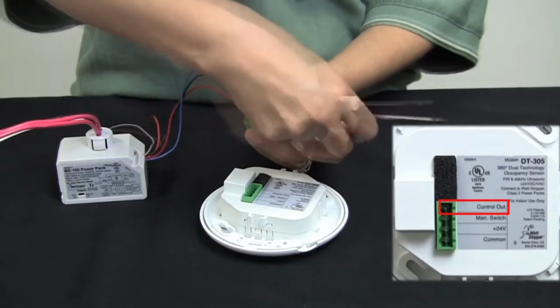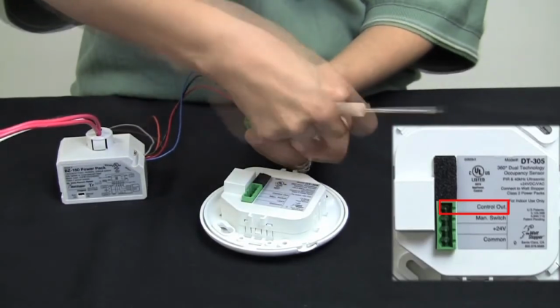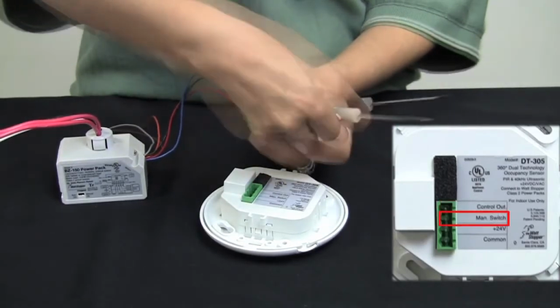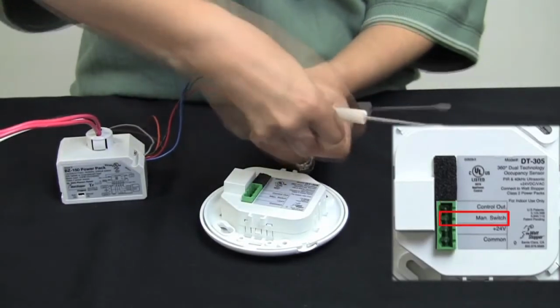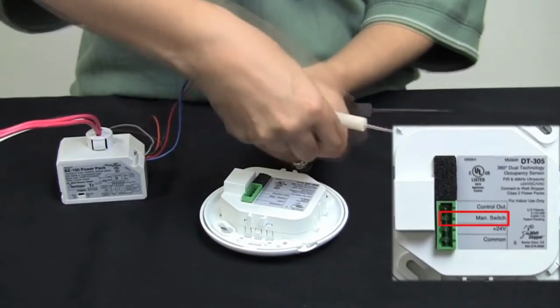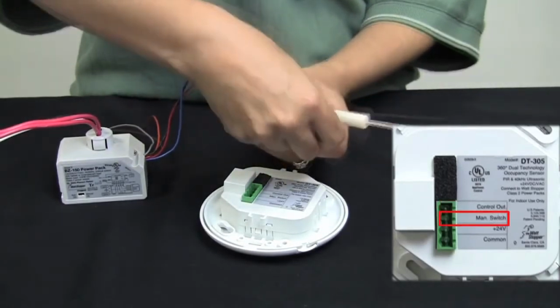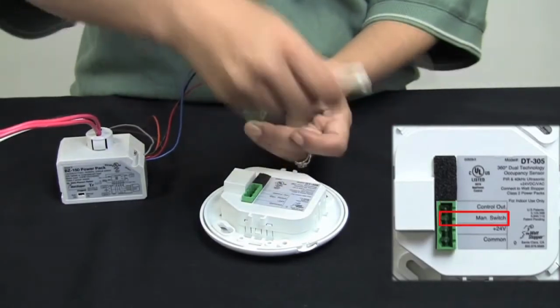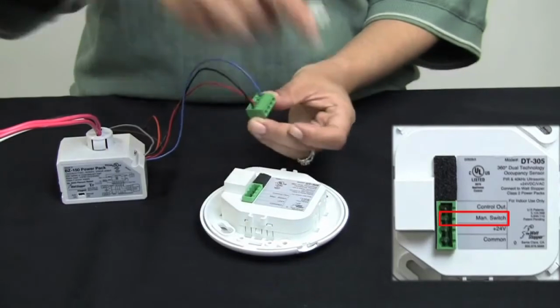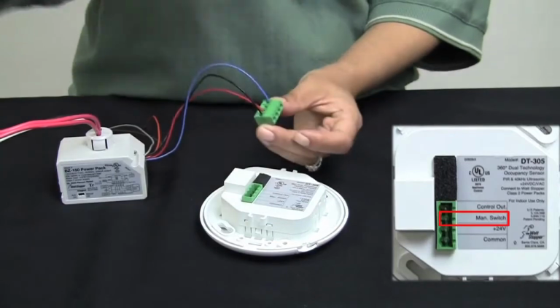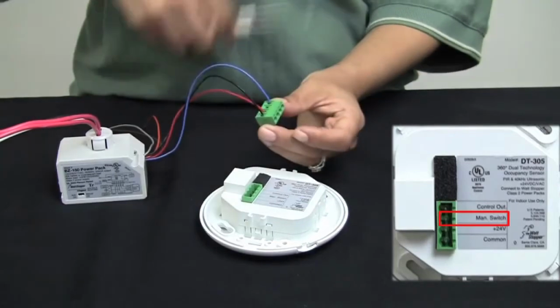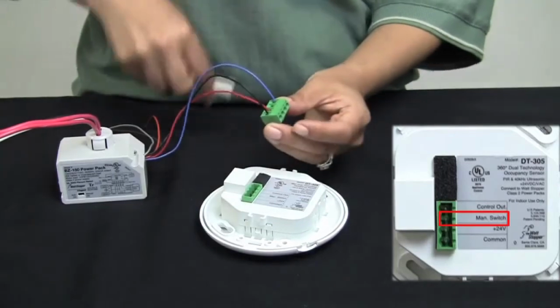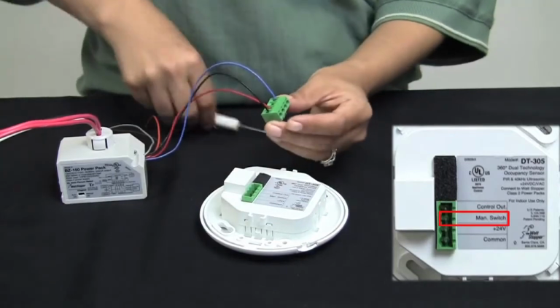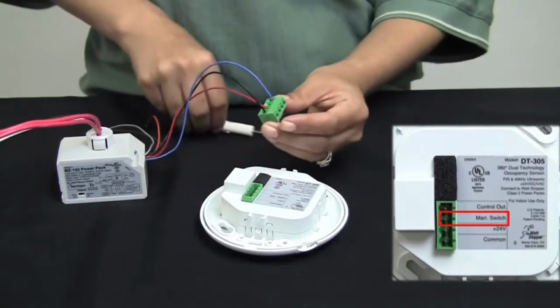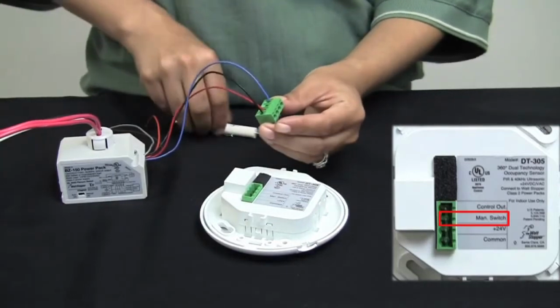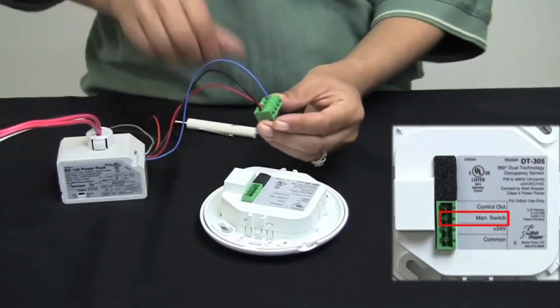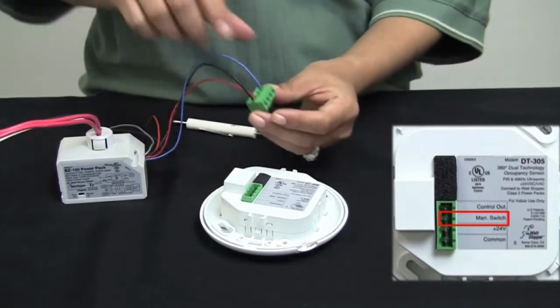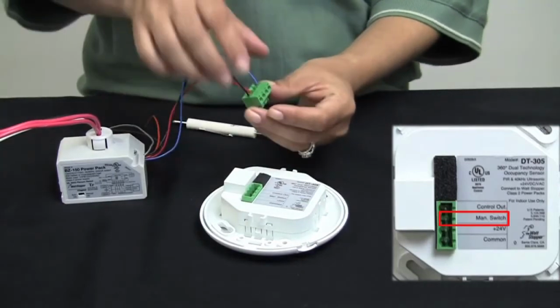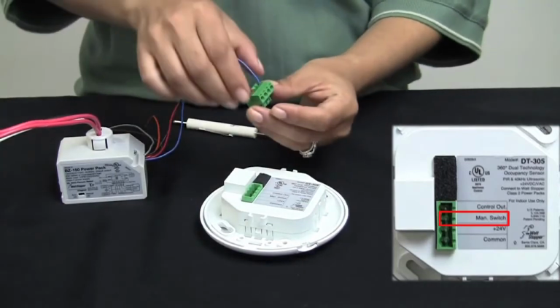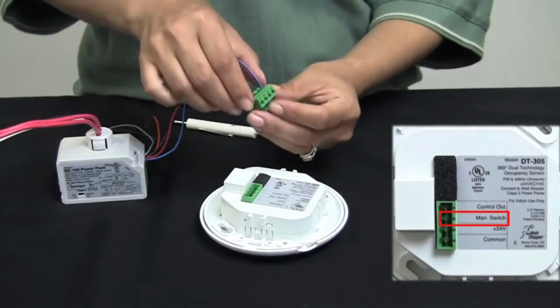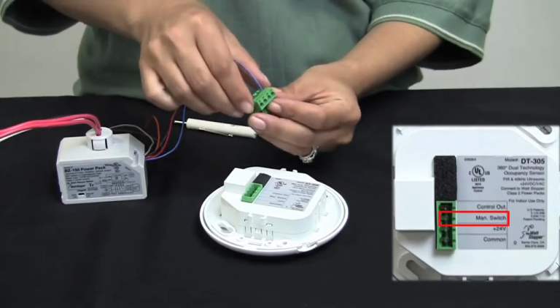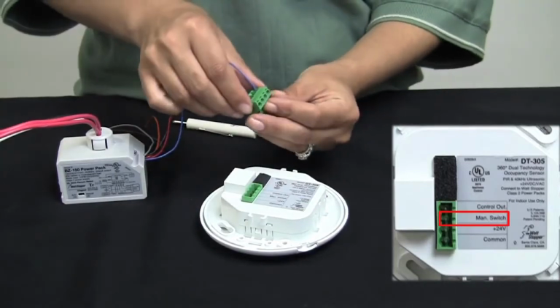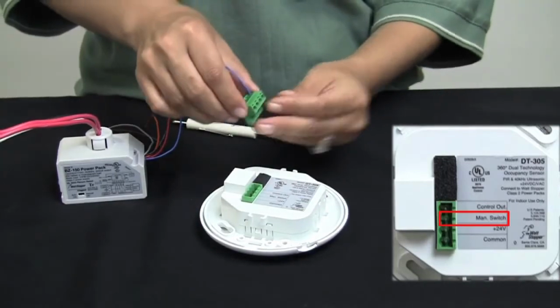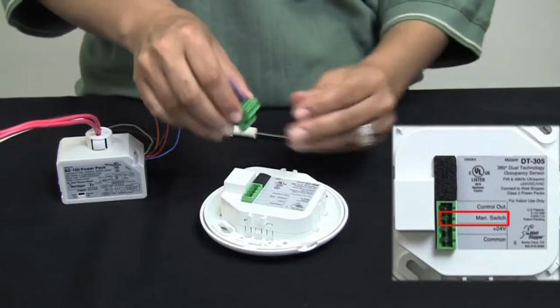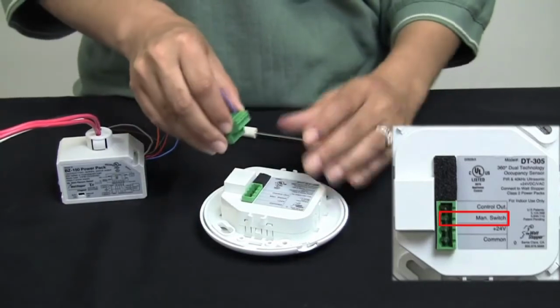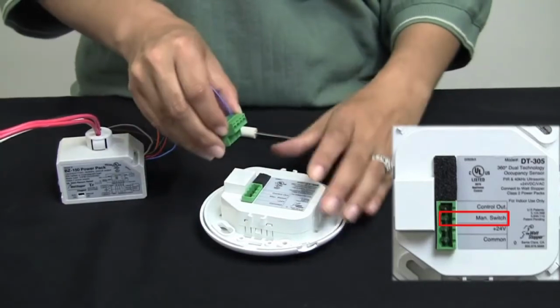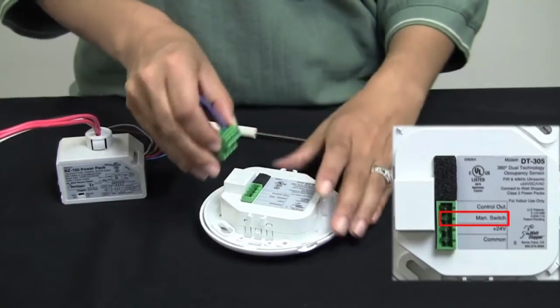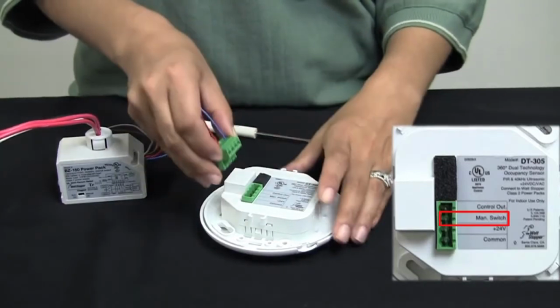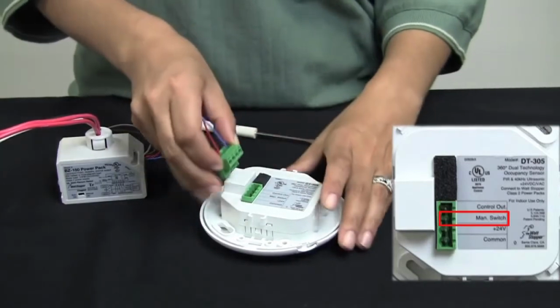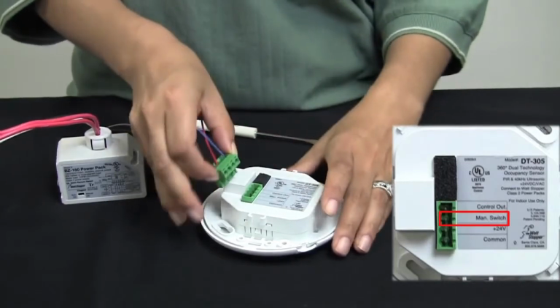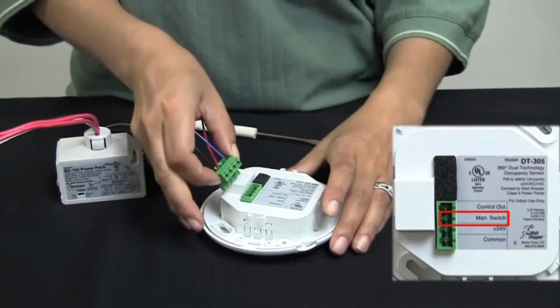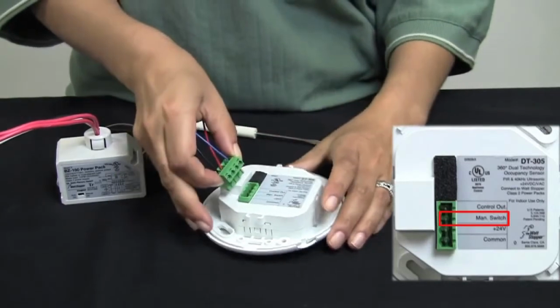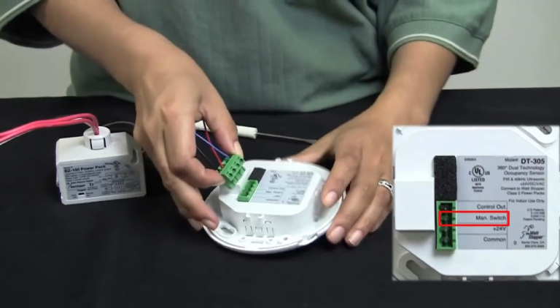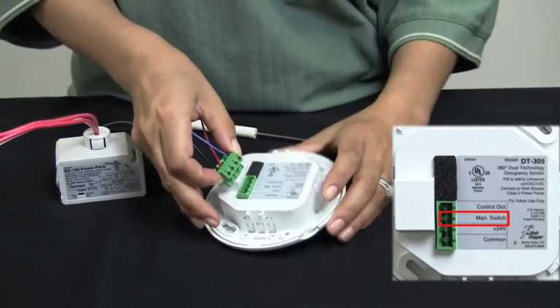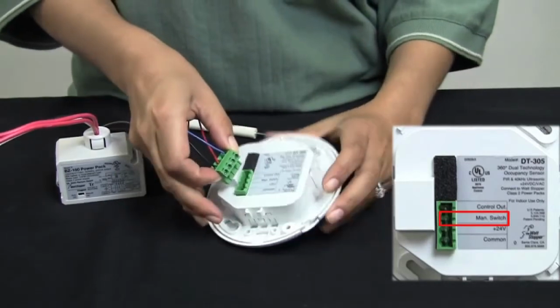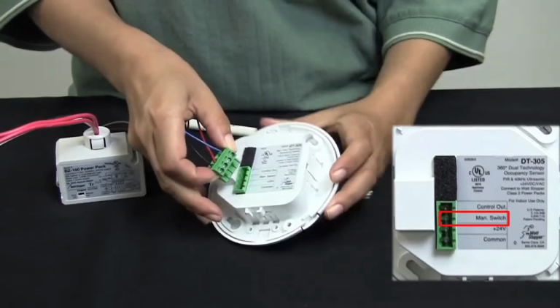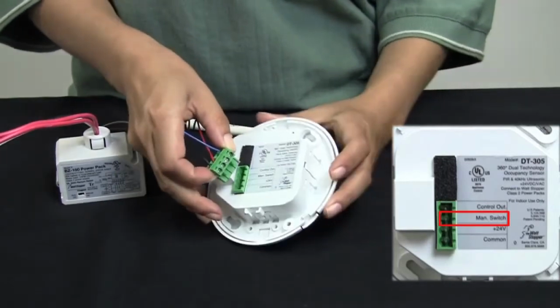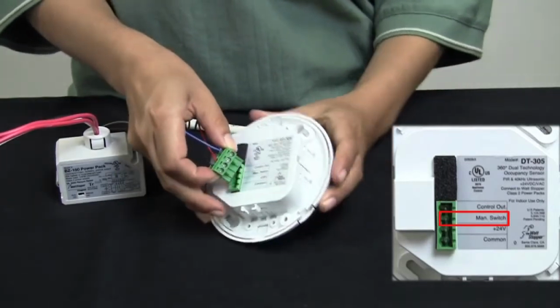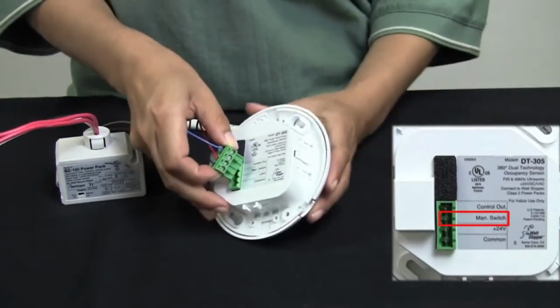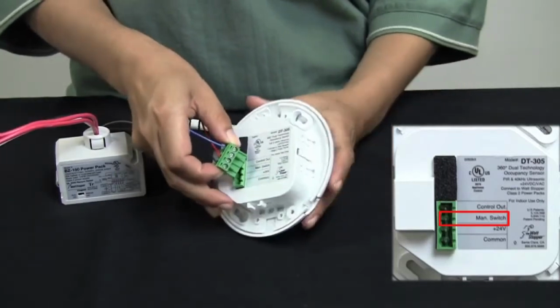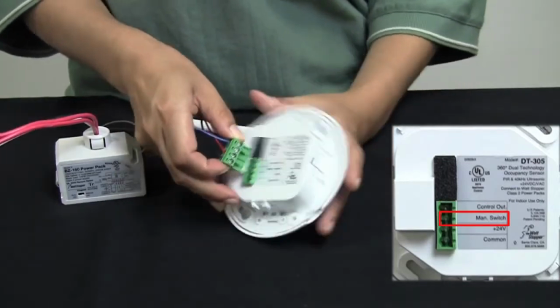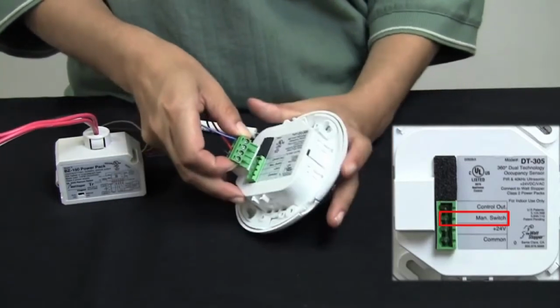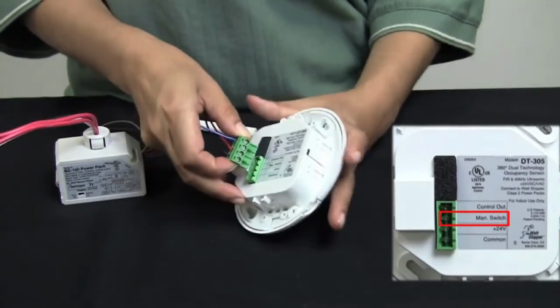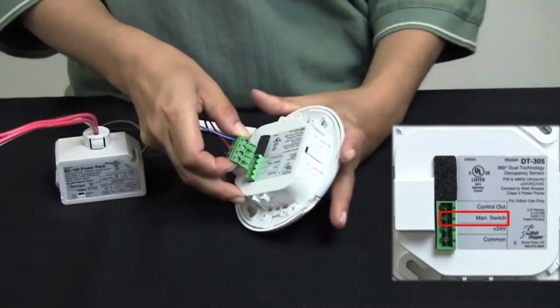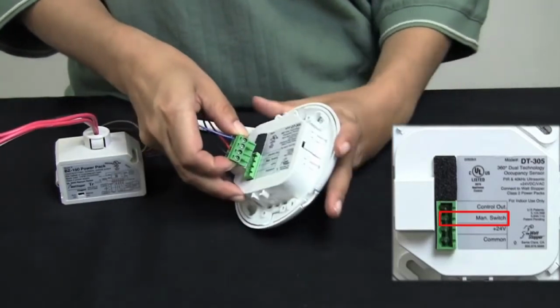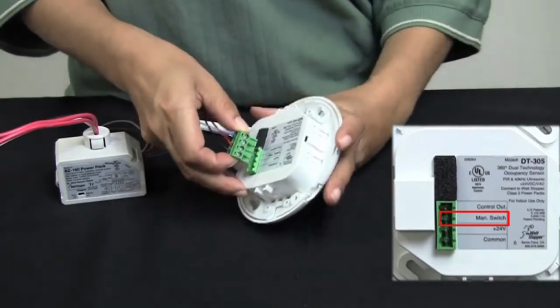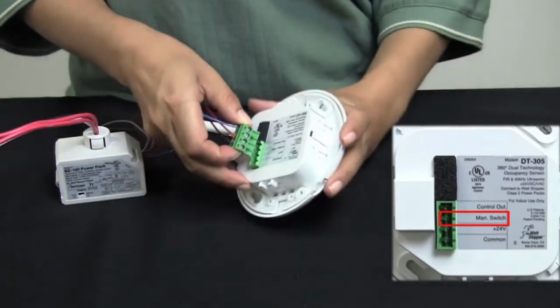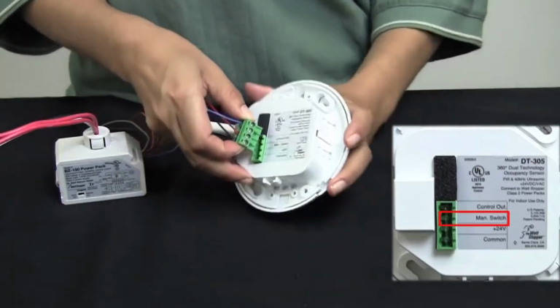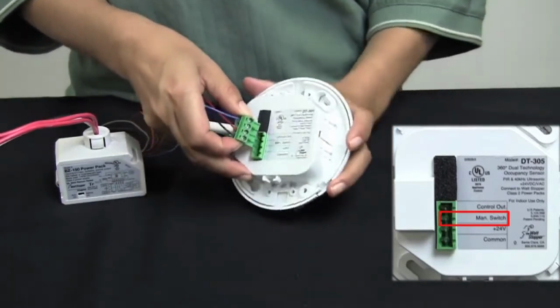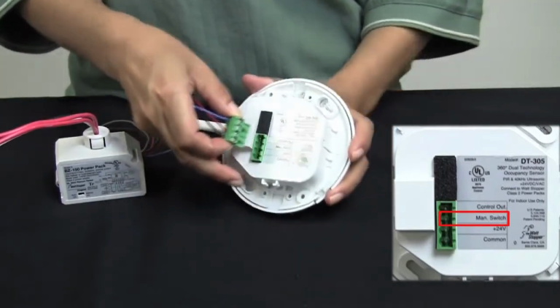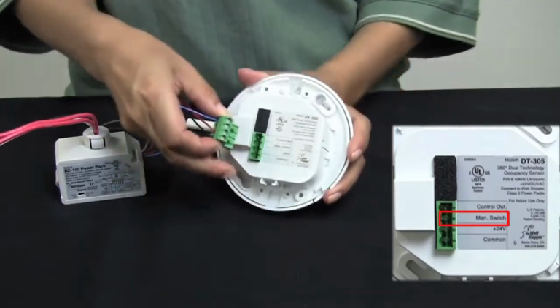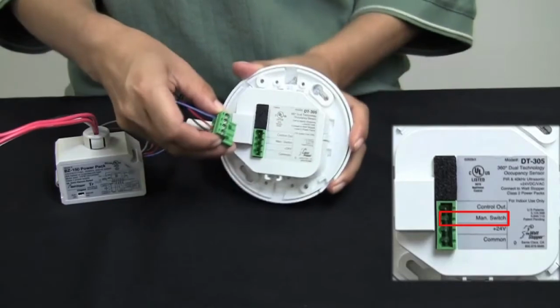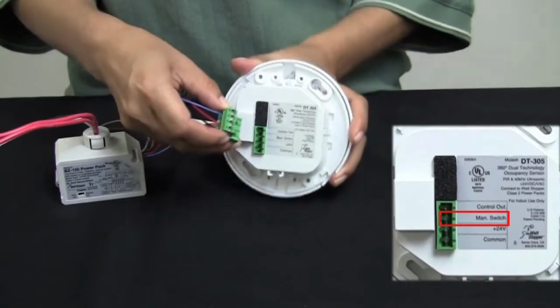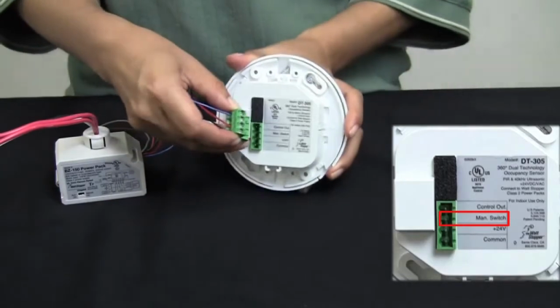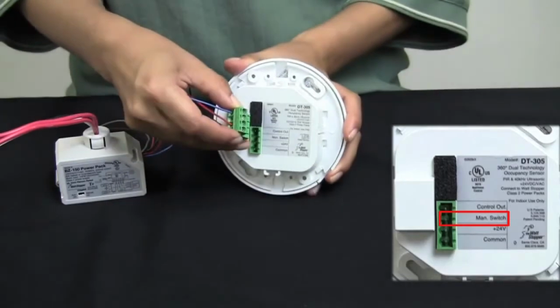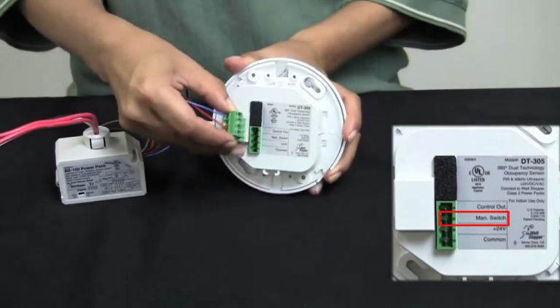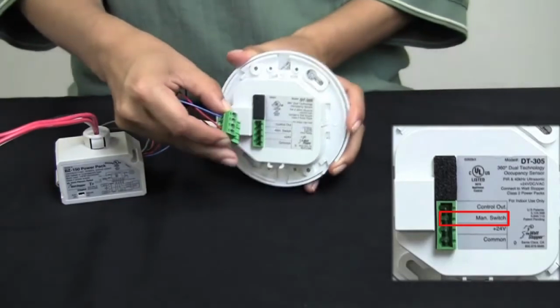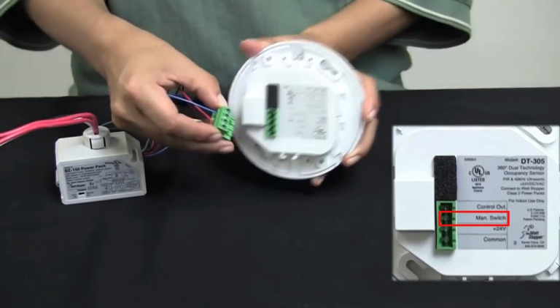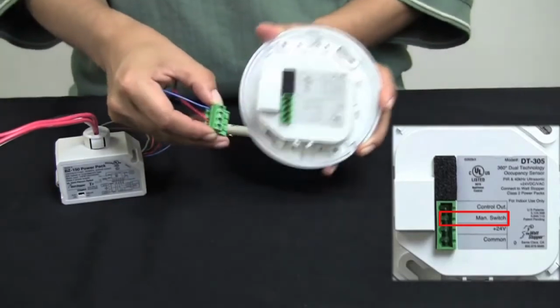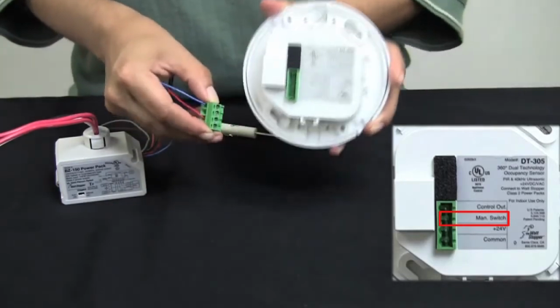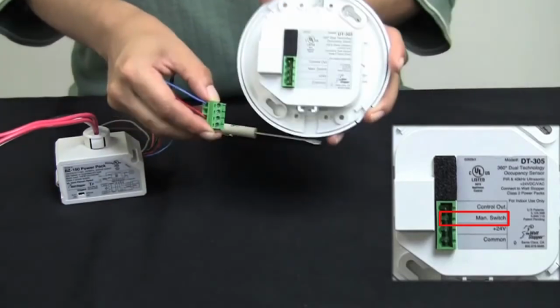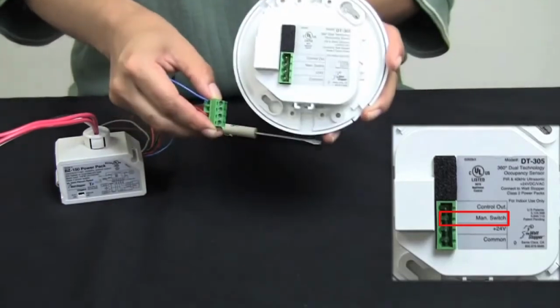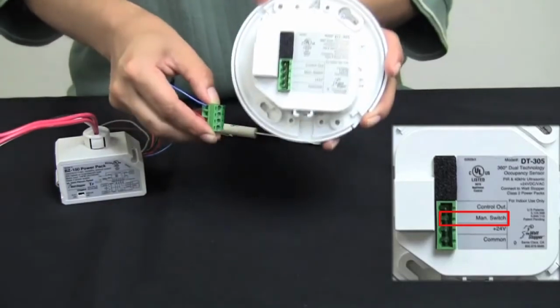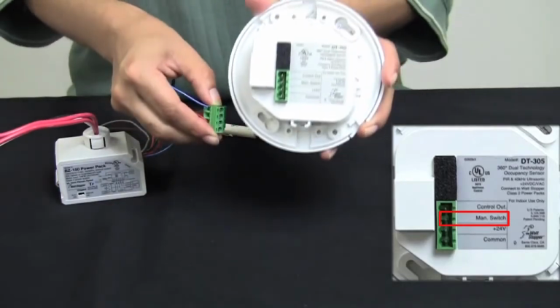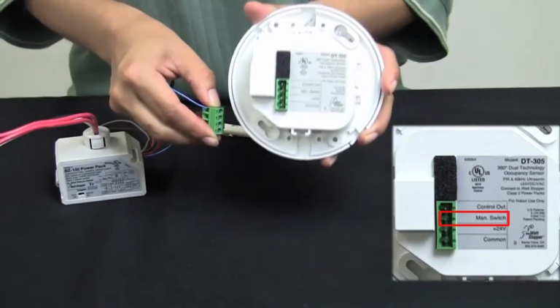There is an option for the manual switch — that is an optional connection. If required for your application, you will make that connection as well.